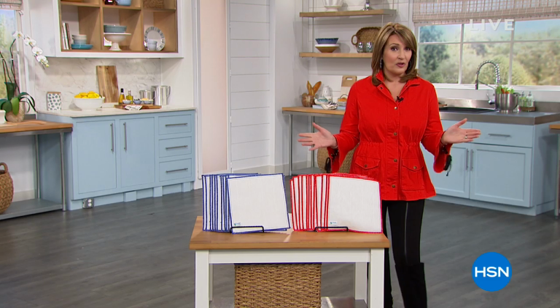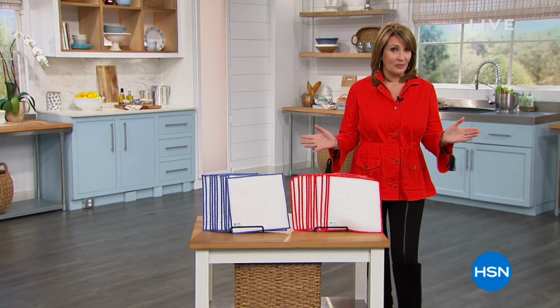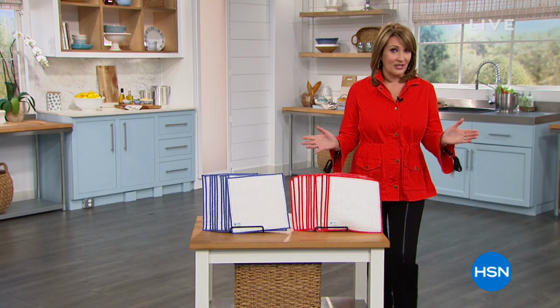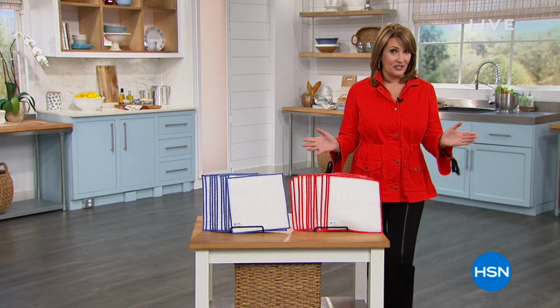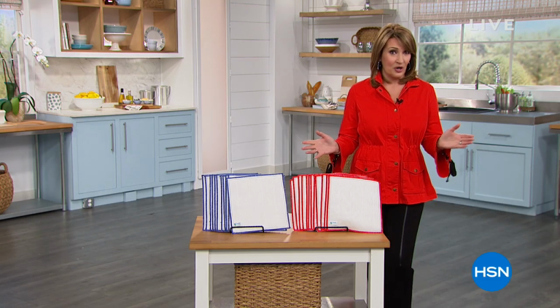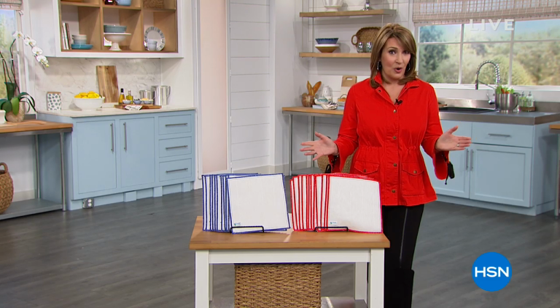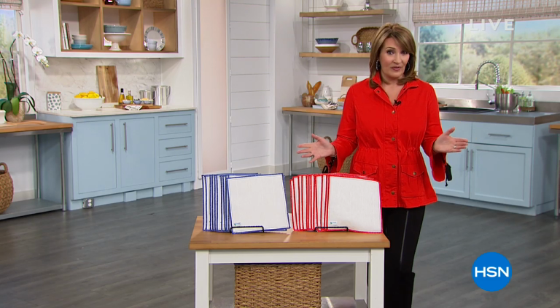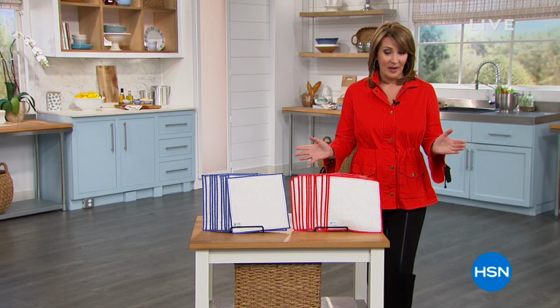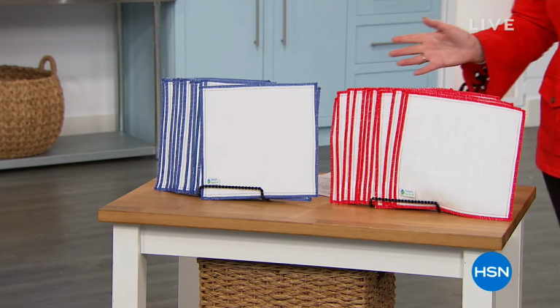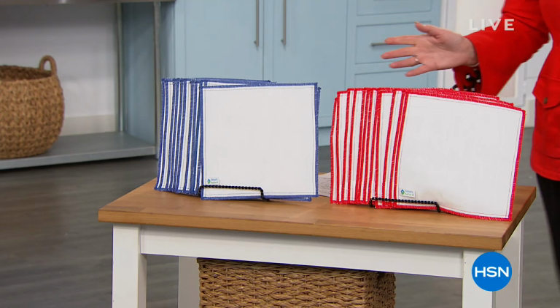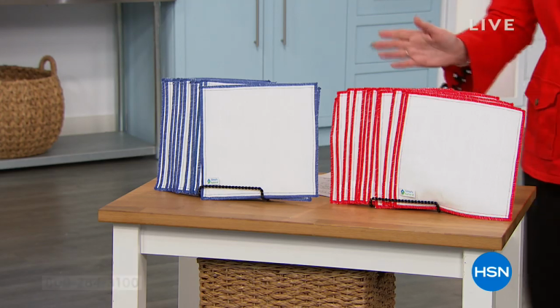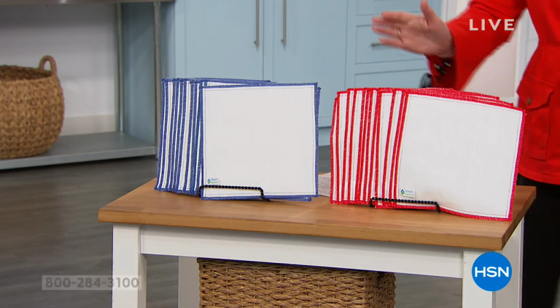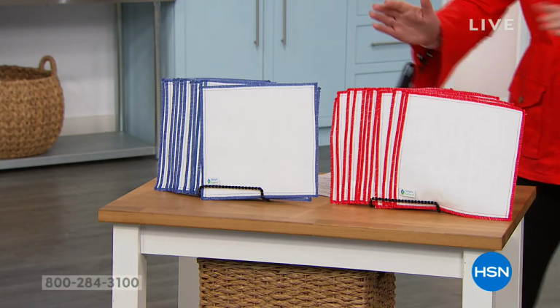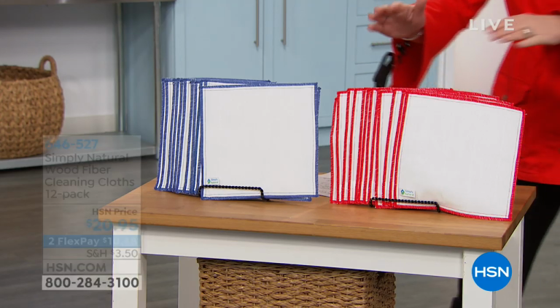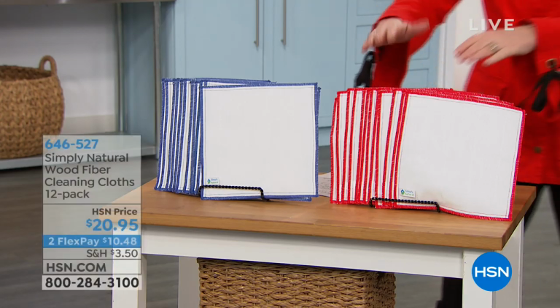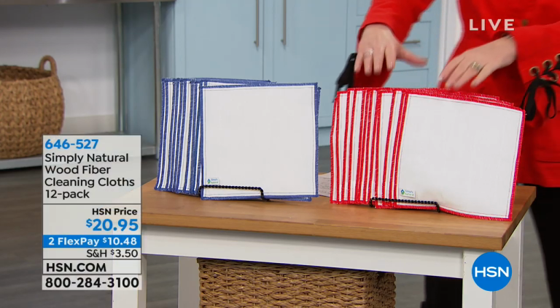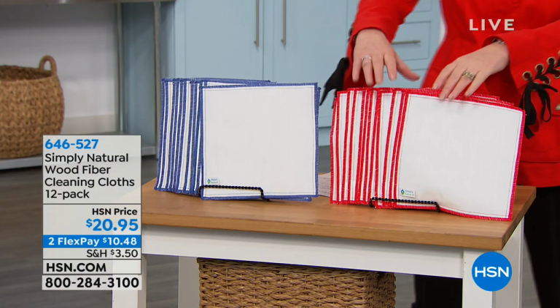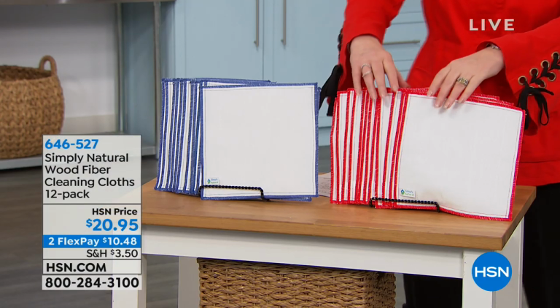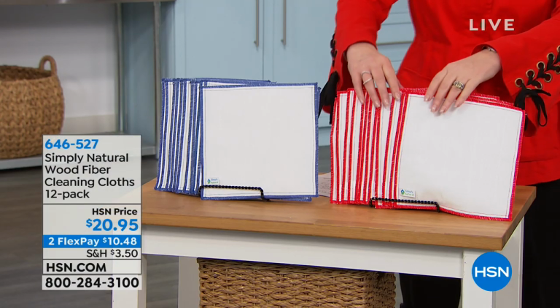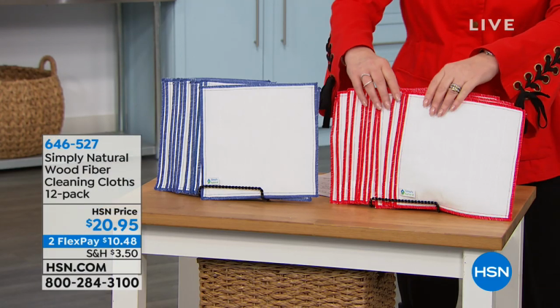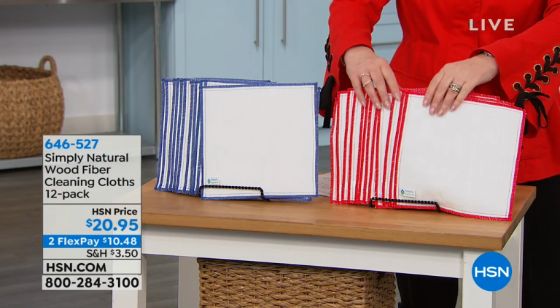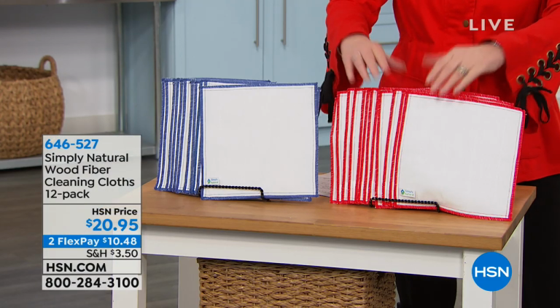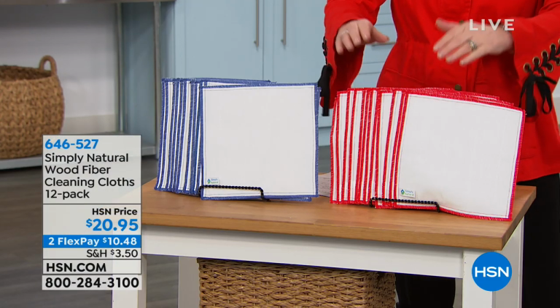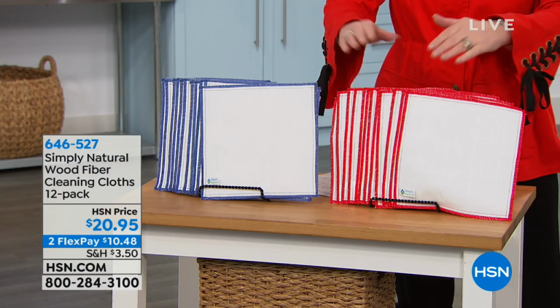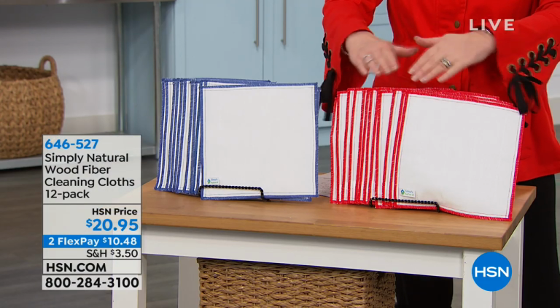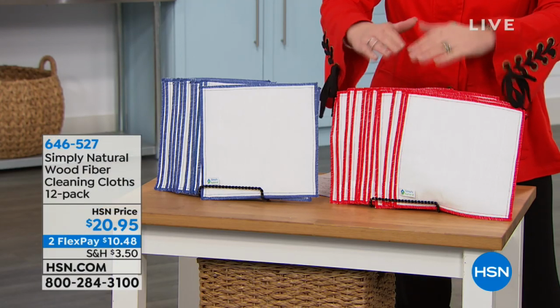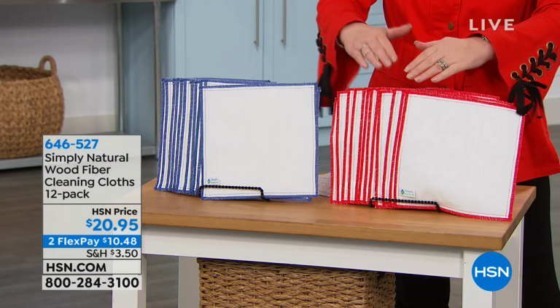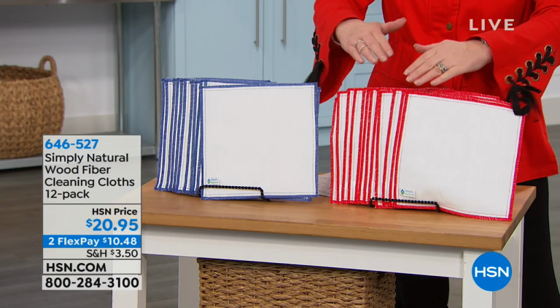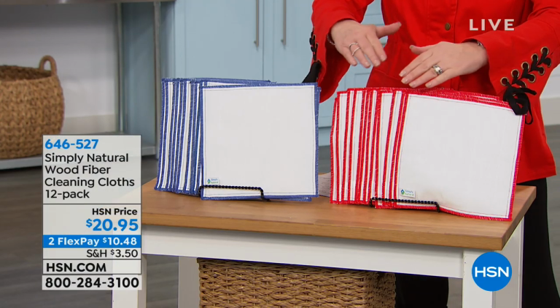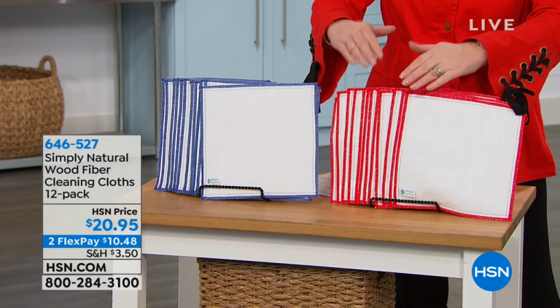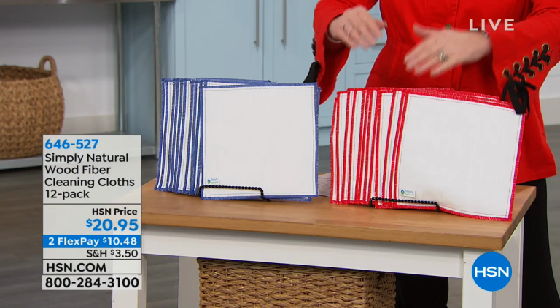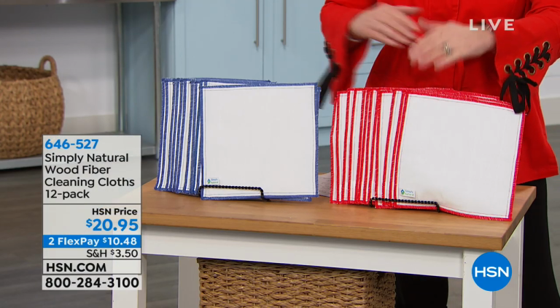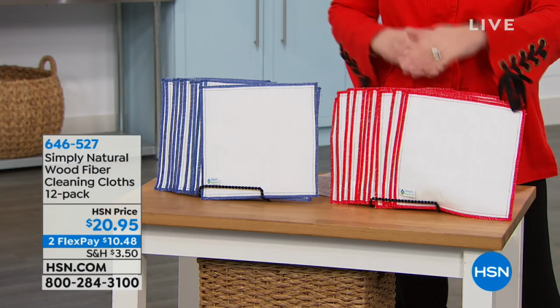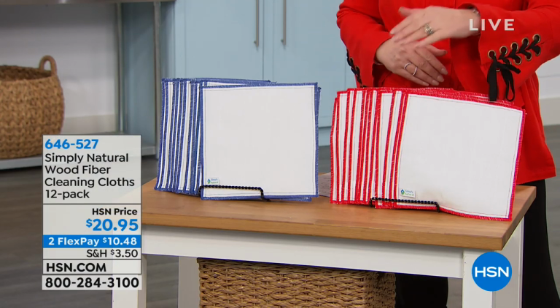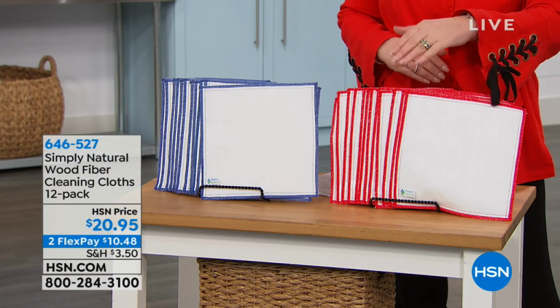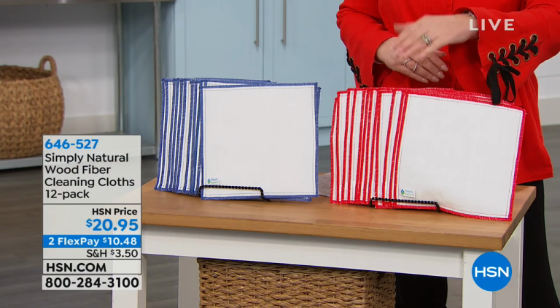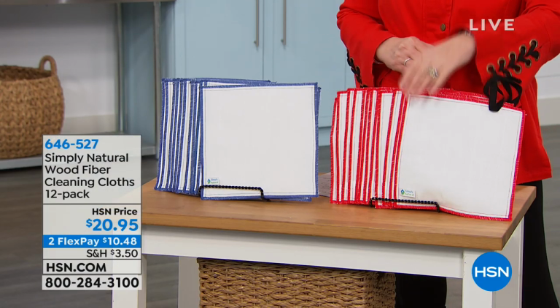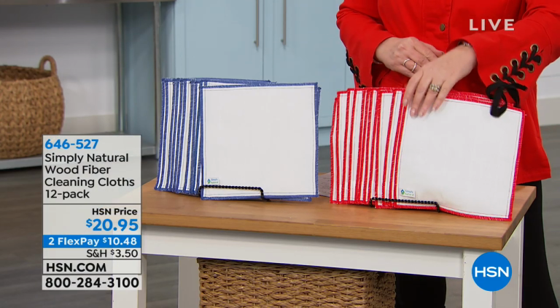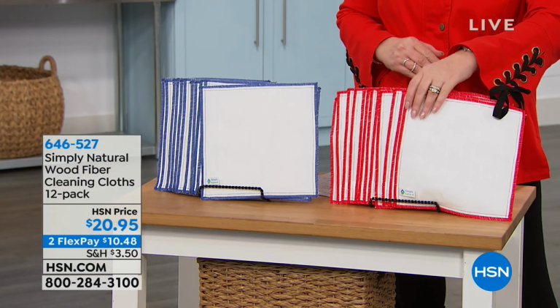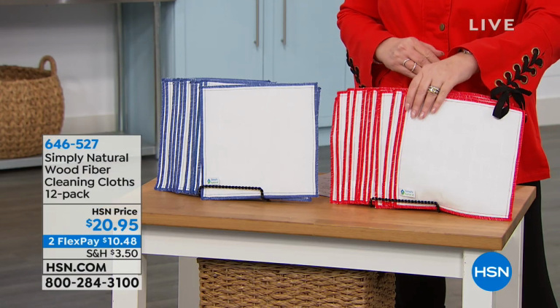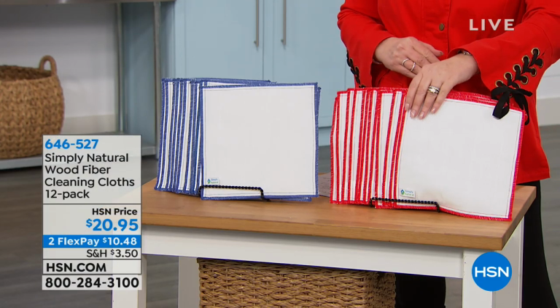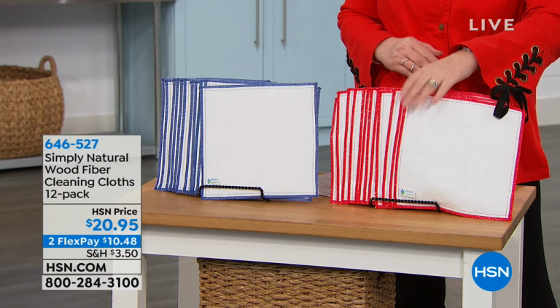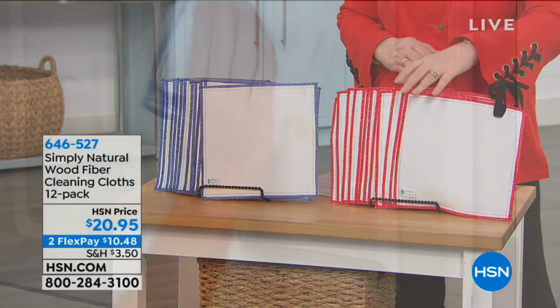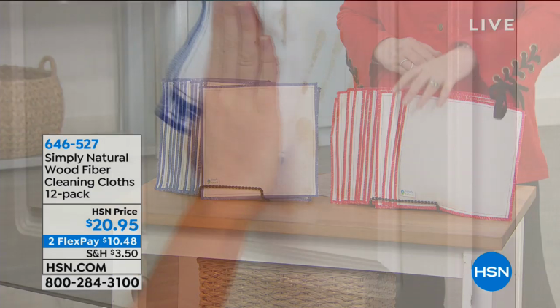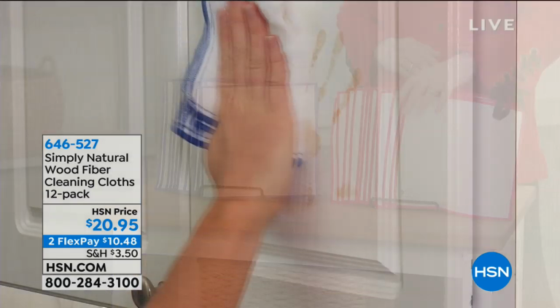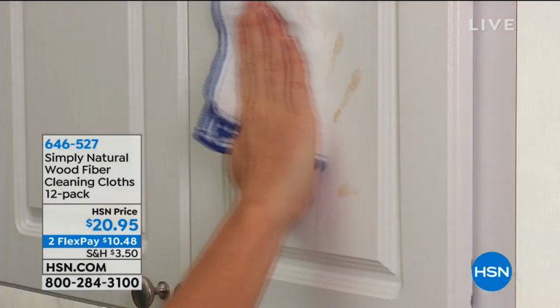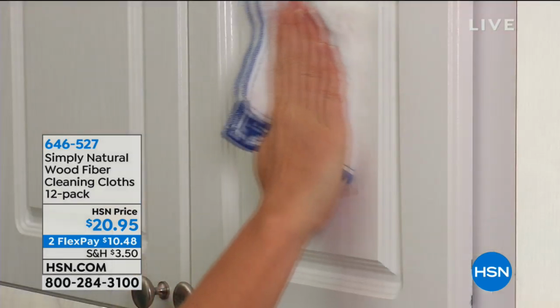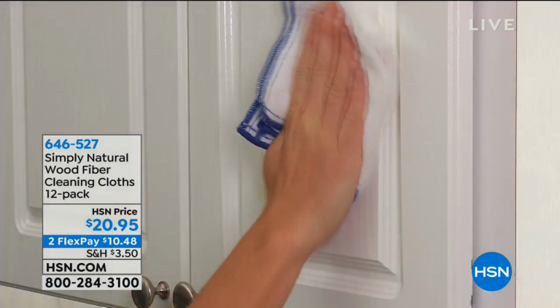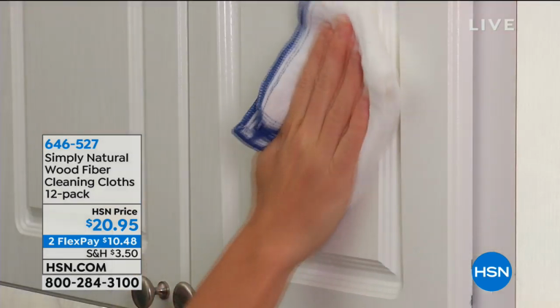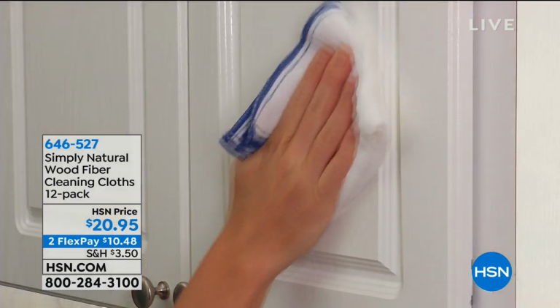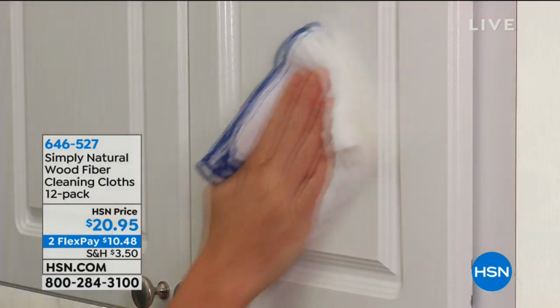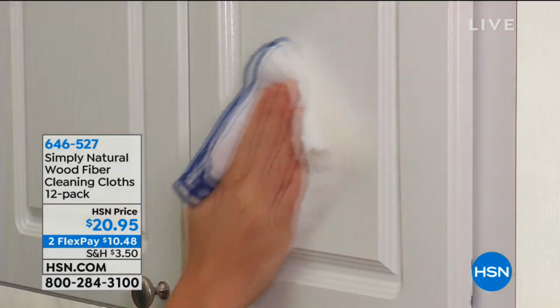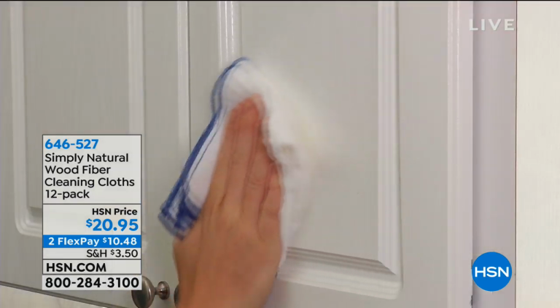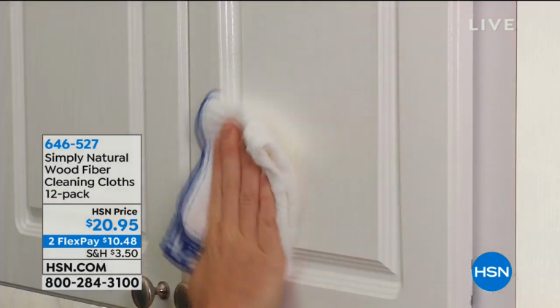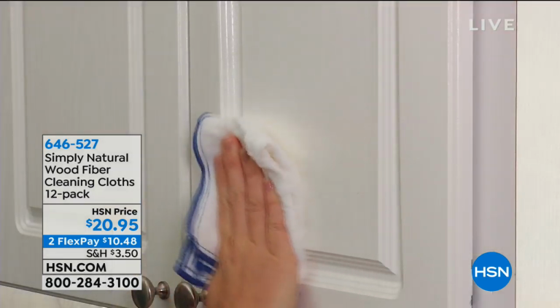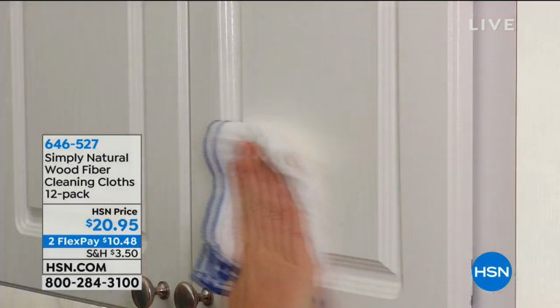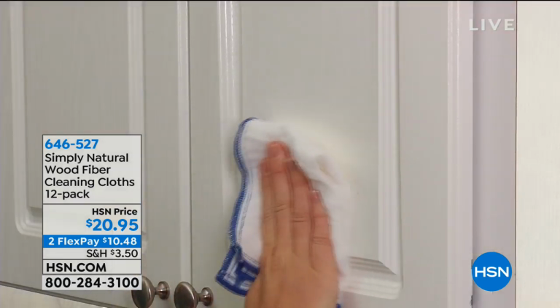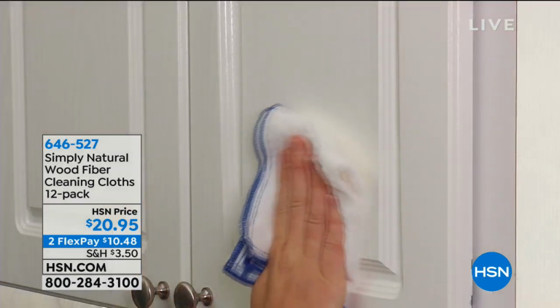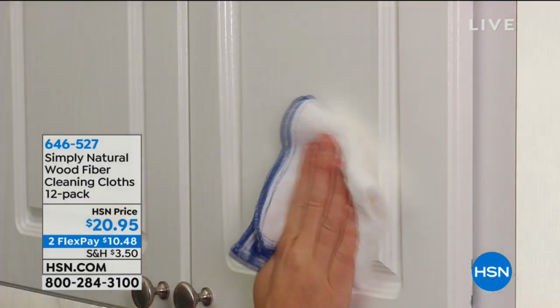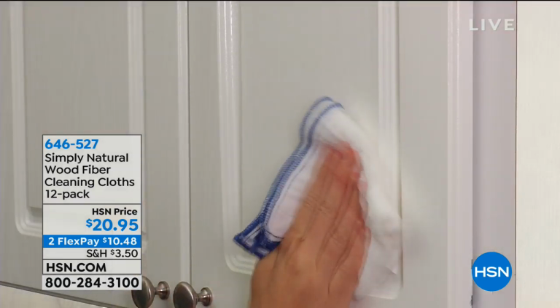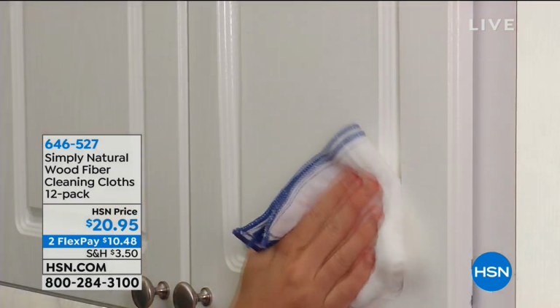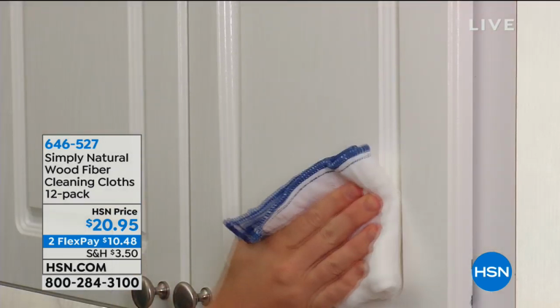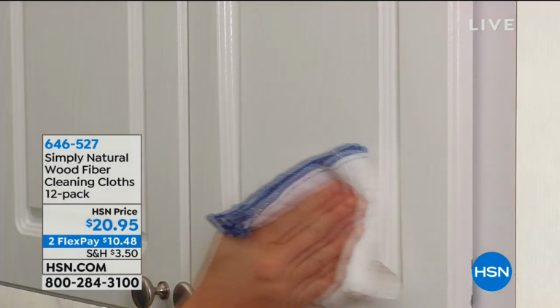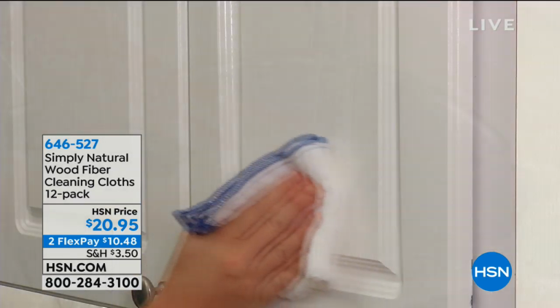Other places in your home, for that matter, have you heard about these yet? I'm getting these. I think this is brilliant. This is called the Simply Natural Wood Fiber Cleaning Cloths.